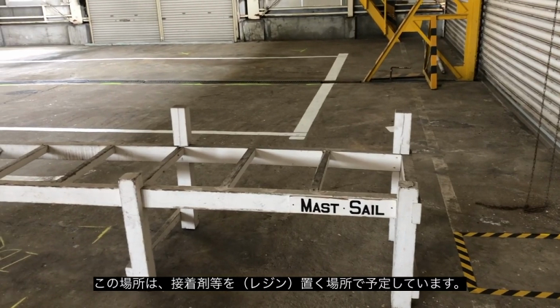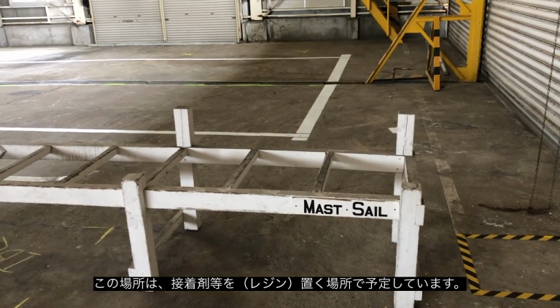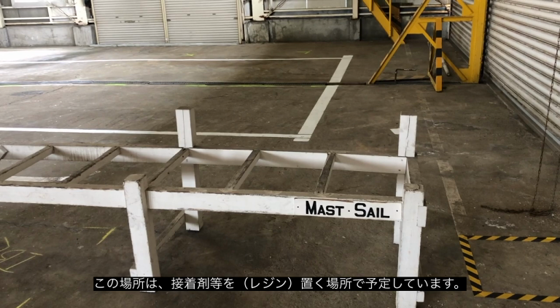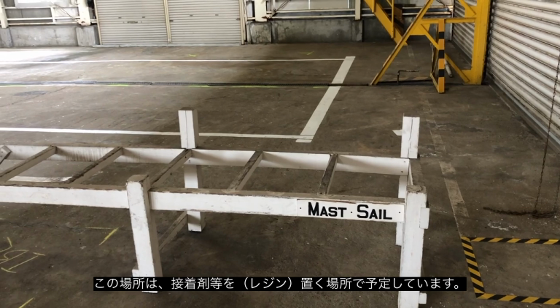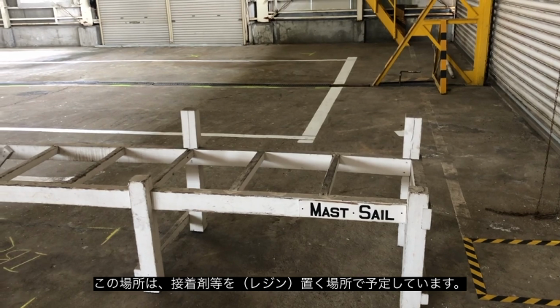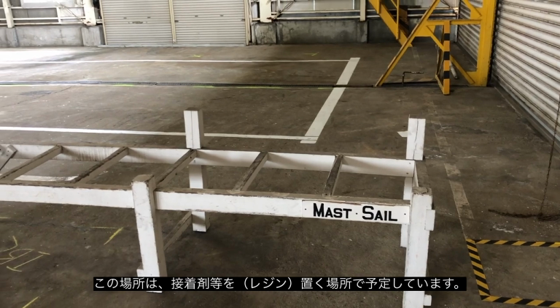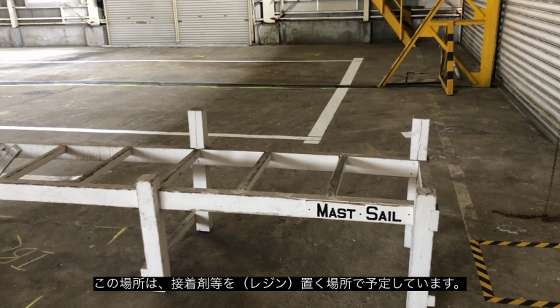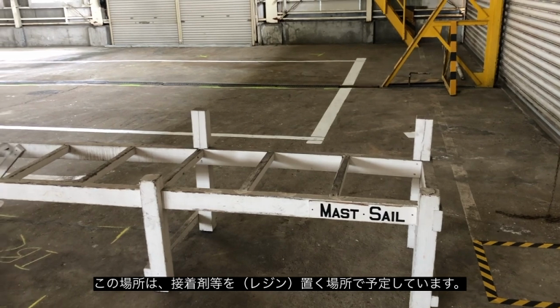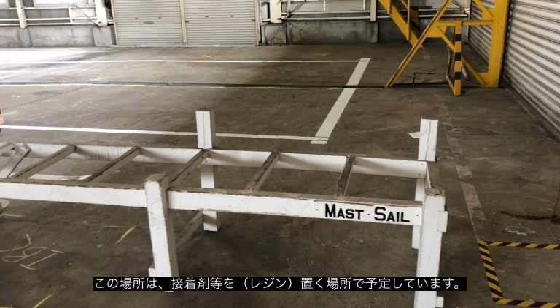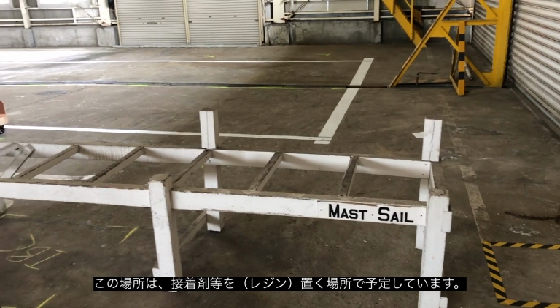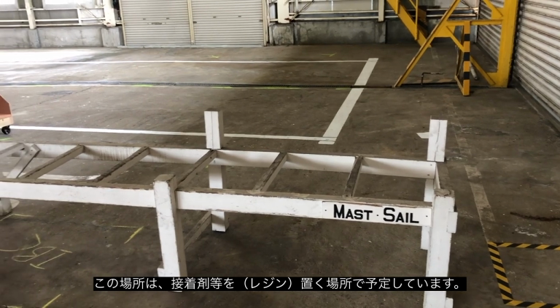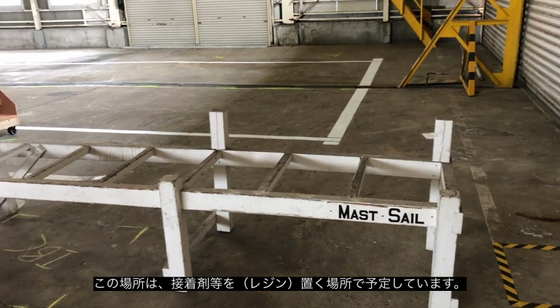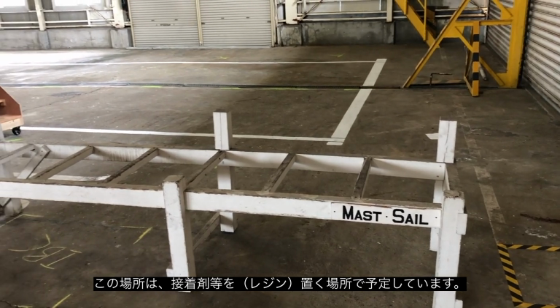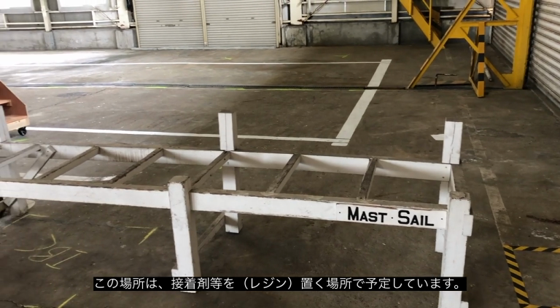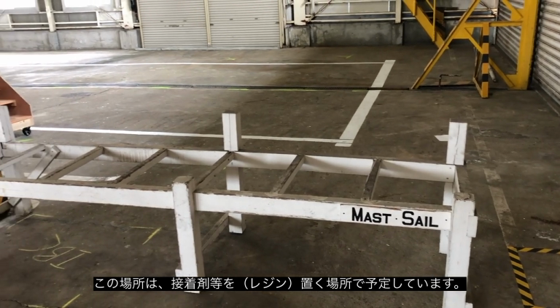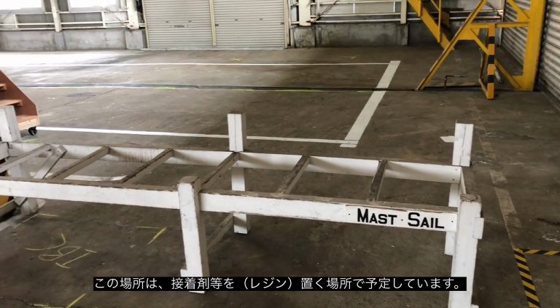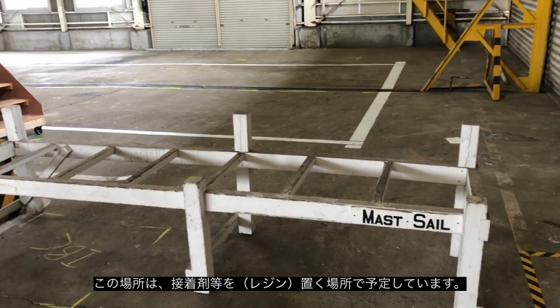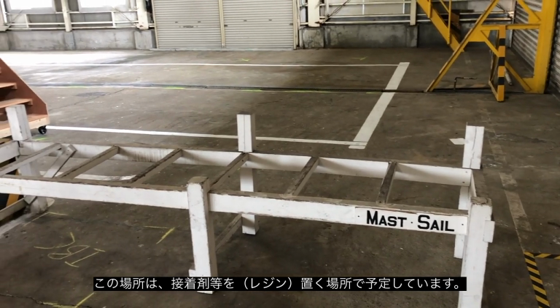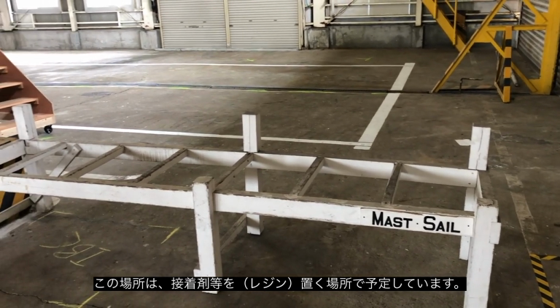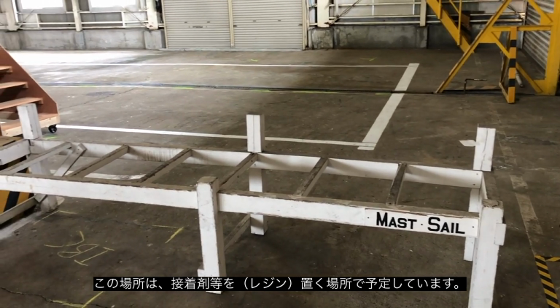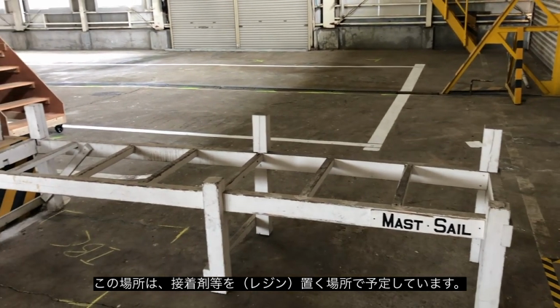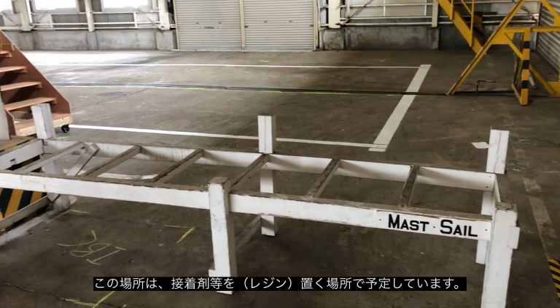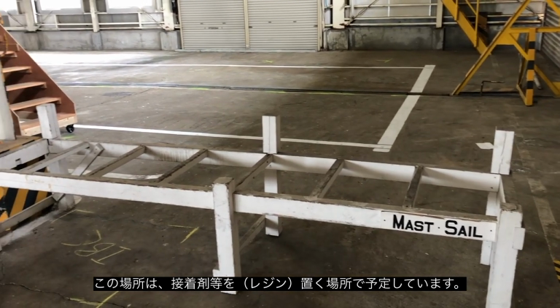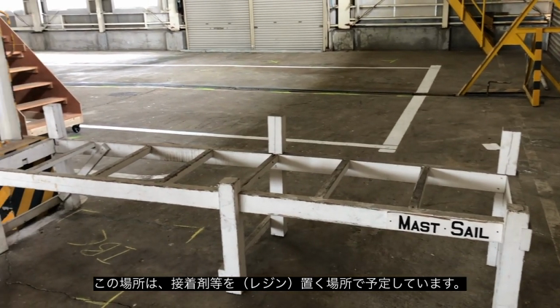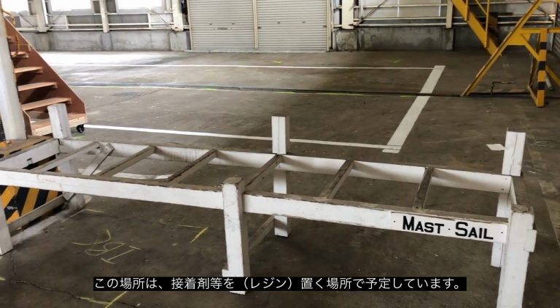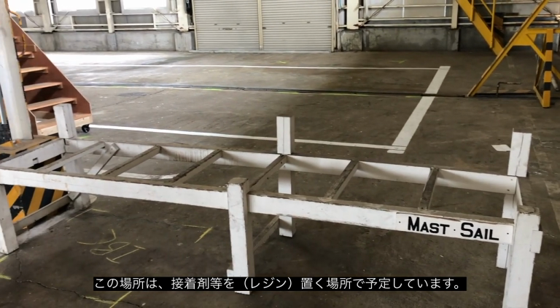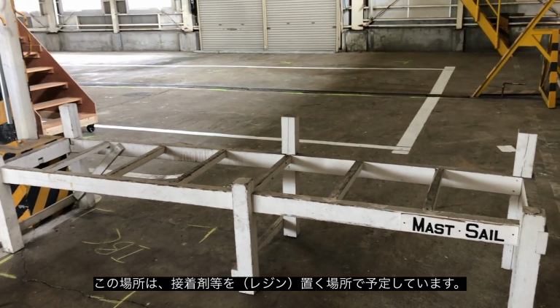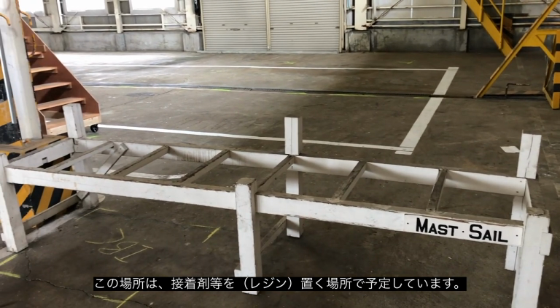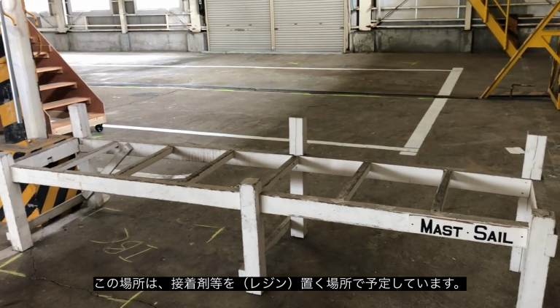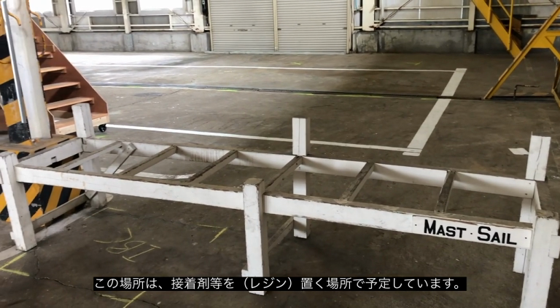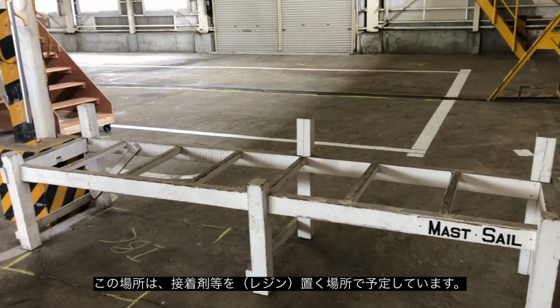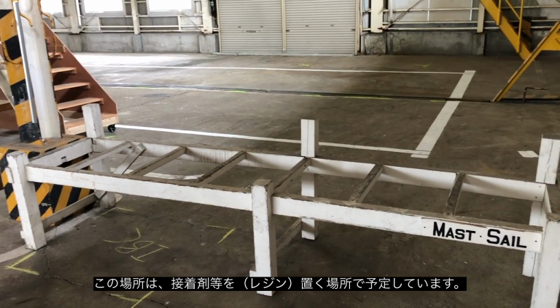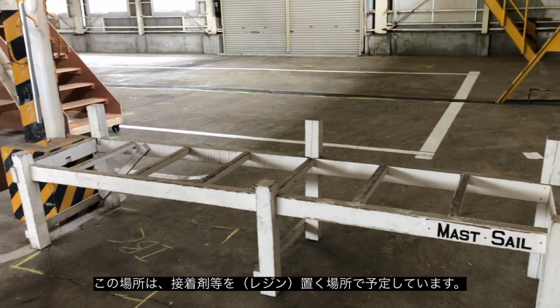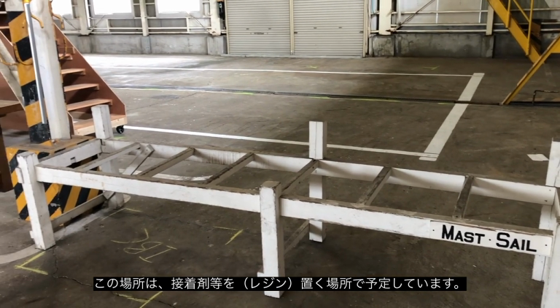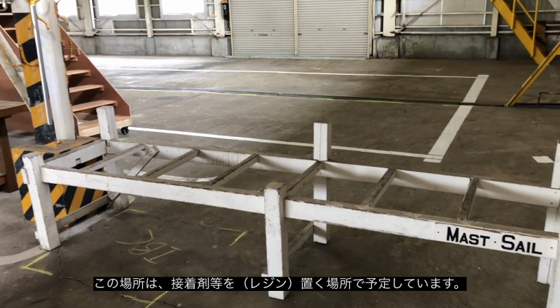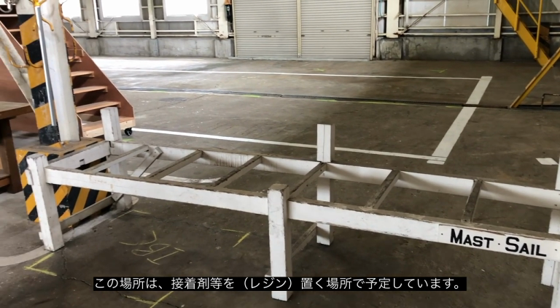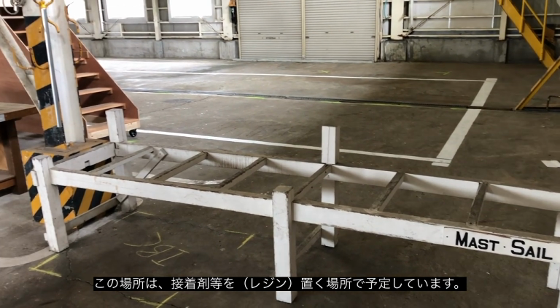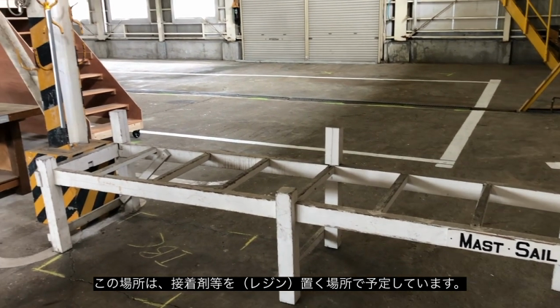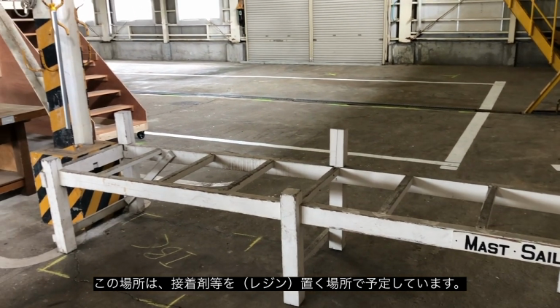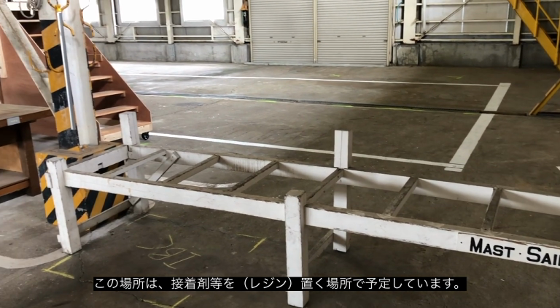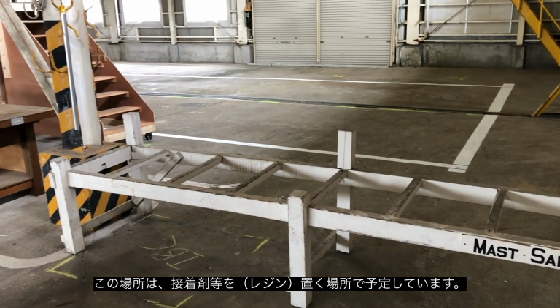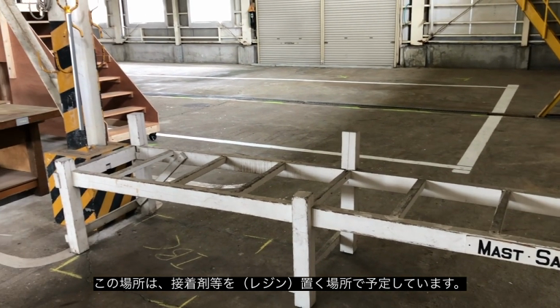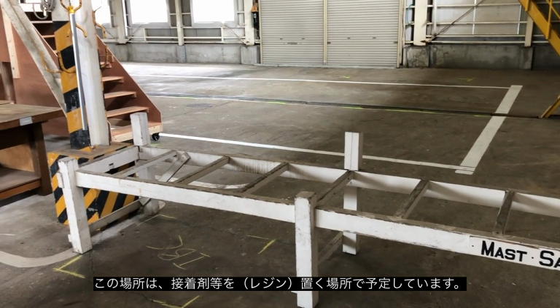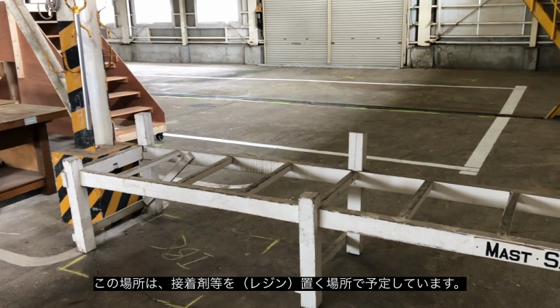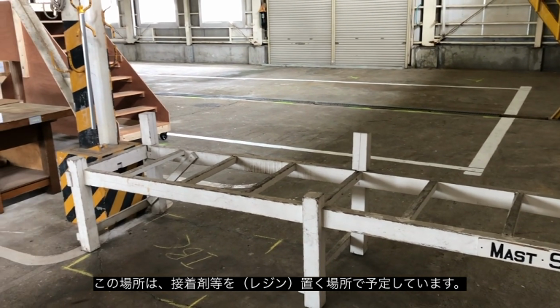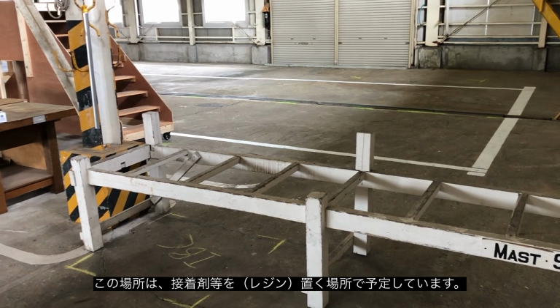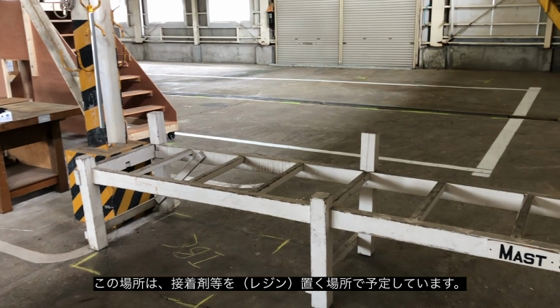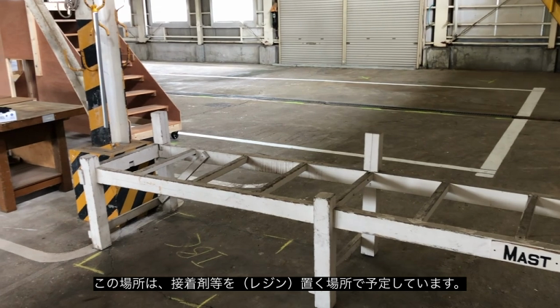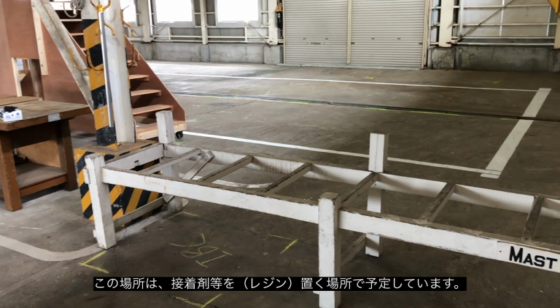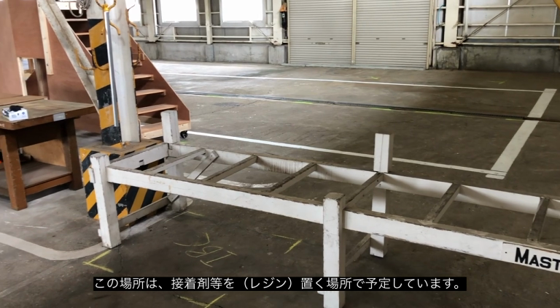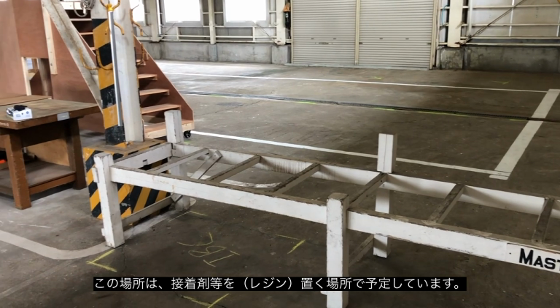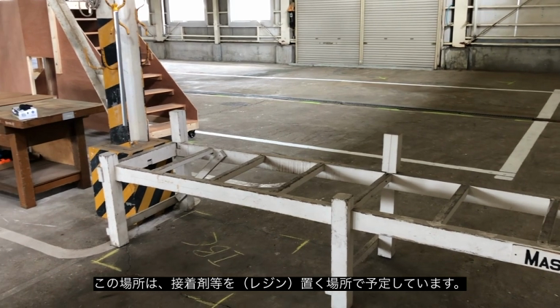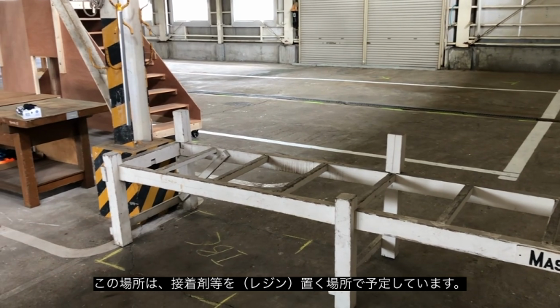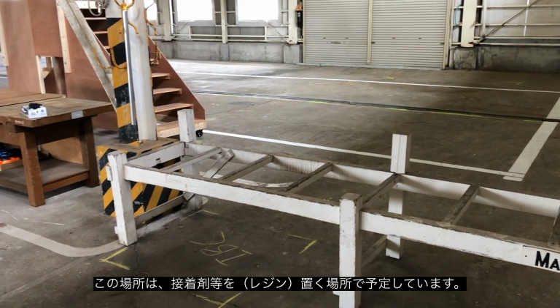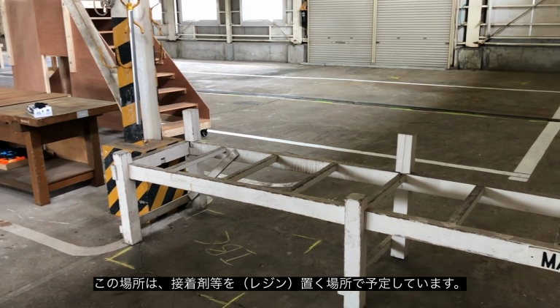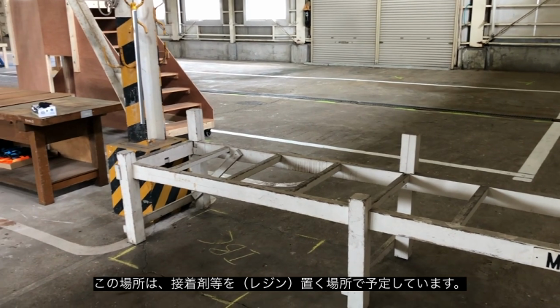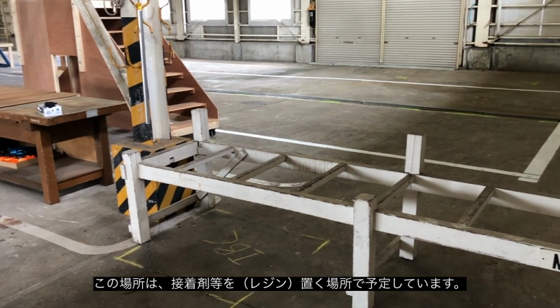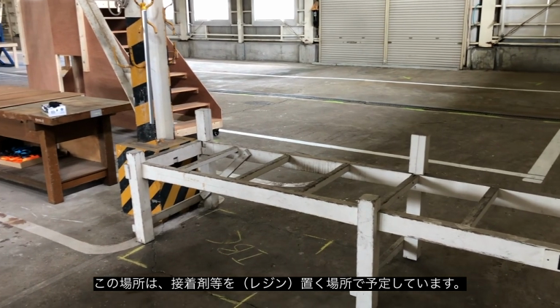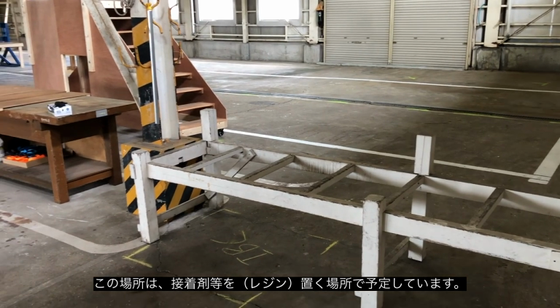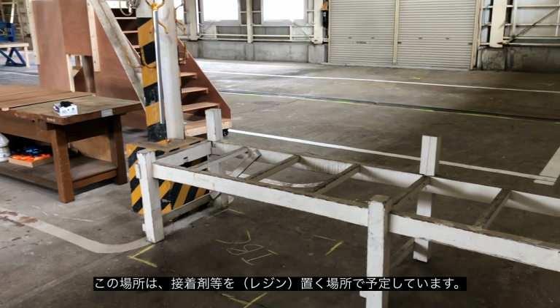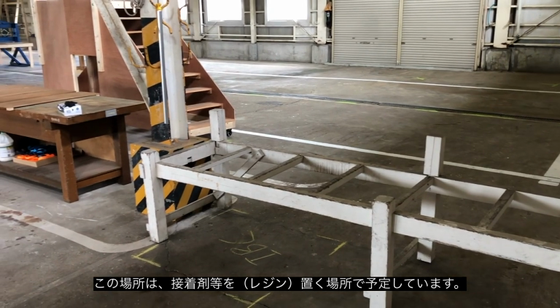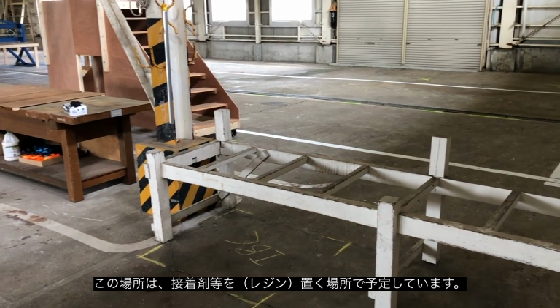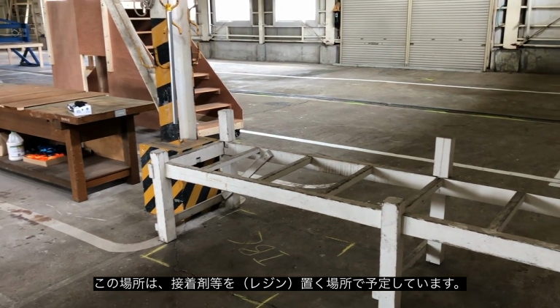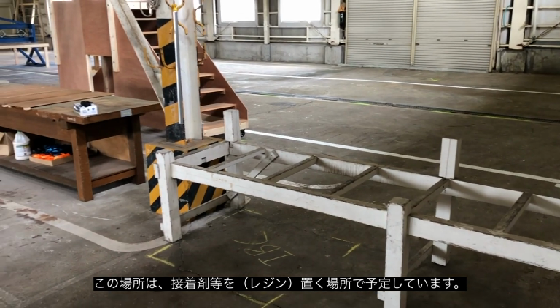Here is where I'm going to put the IBC which has the resin and the hardeners, and this will become my mixing station and mixing area.